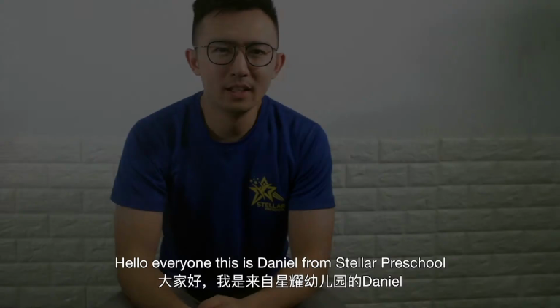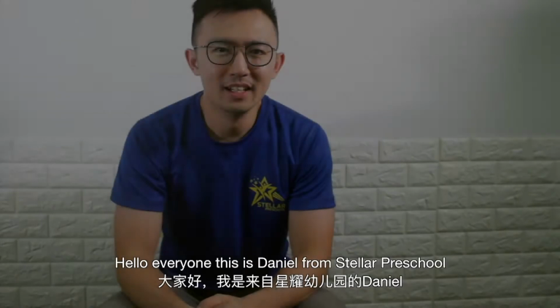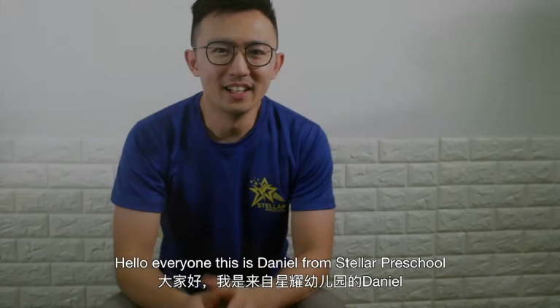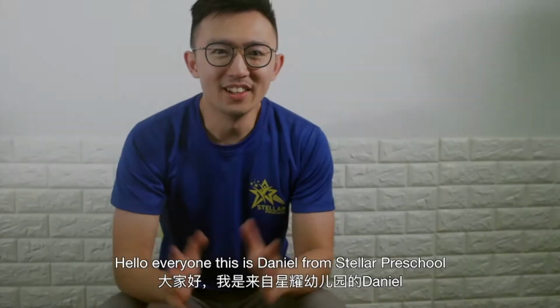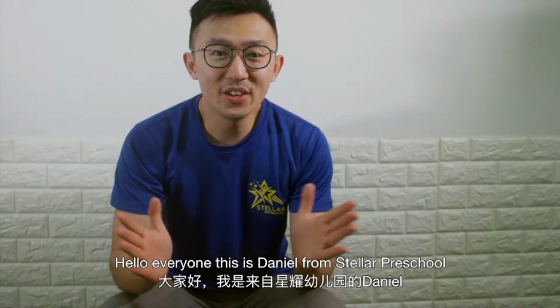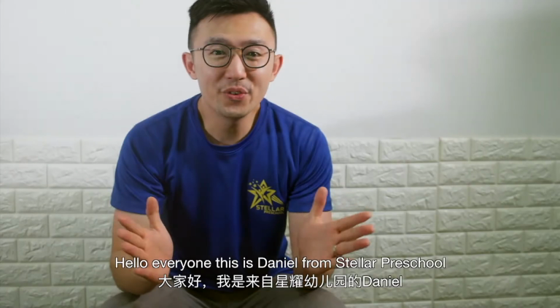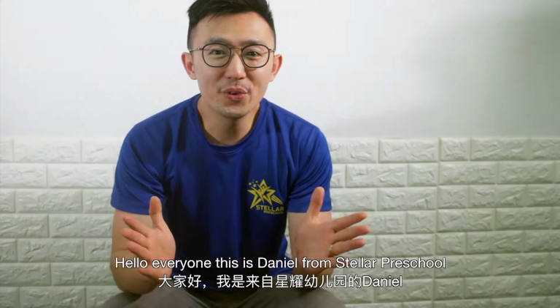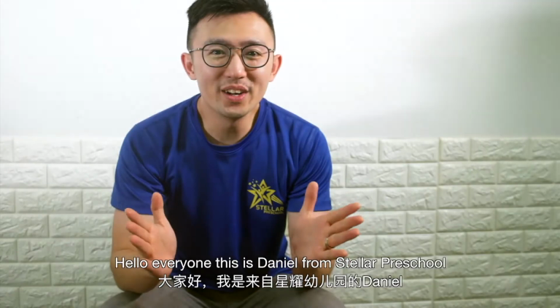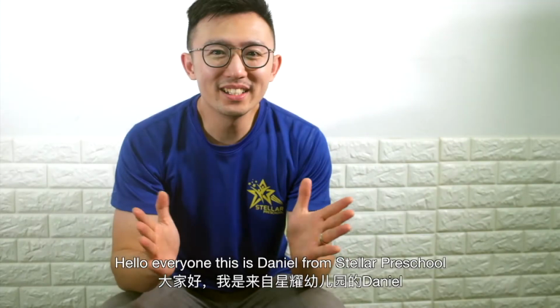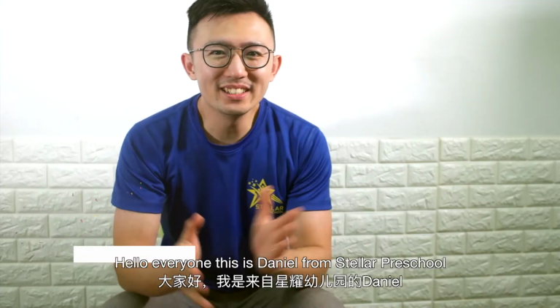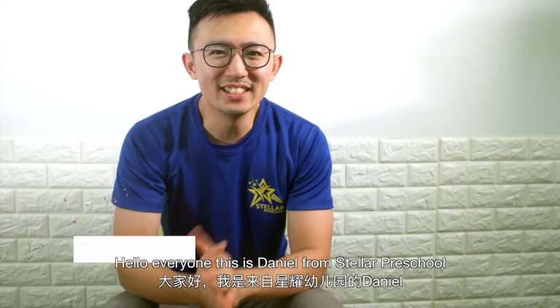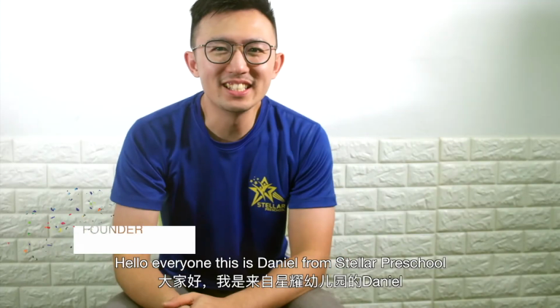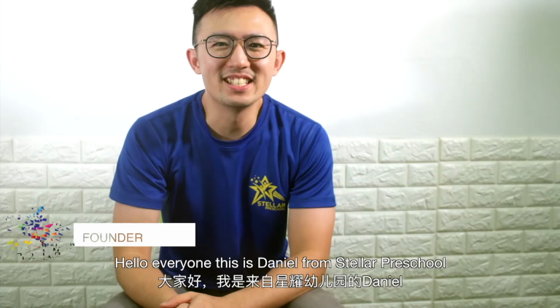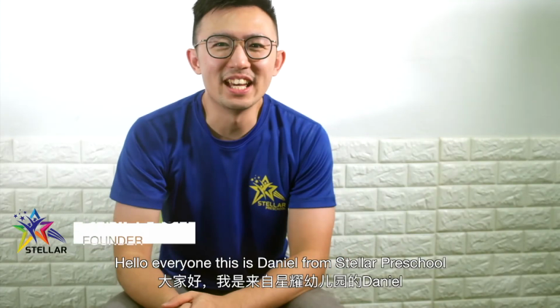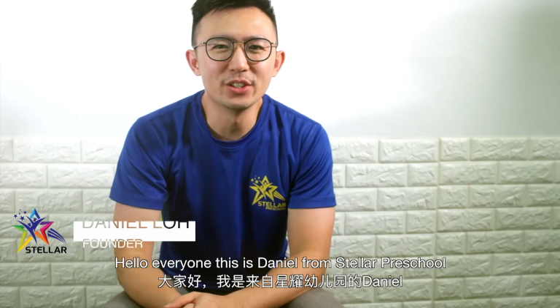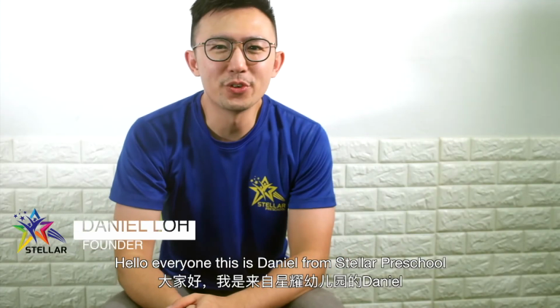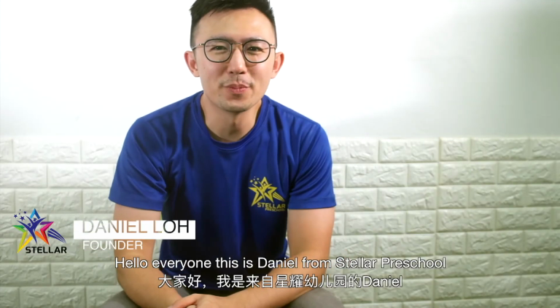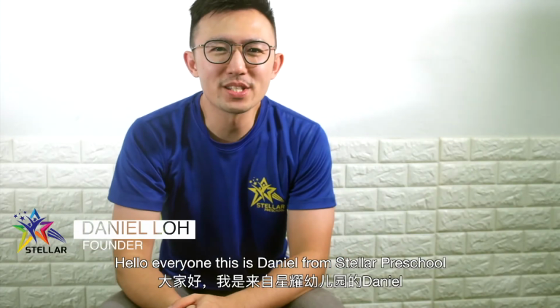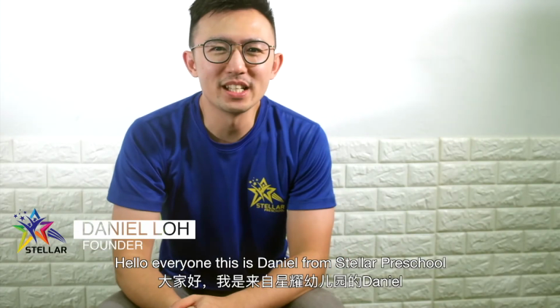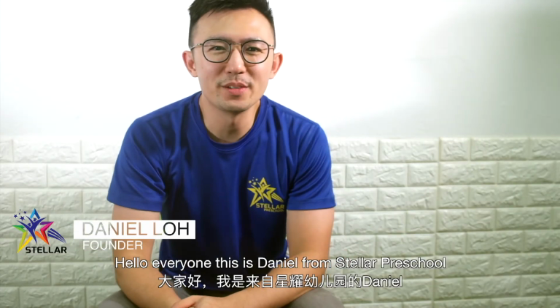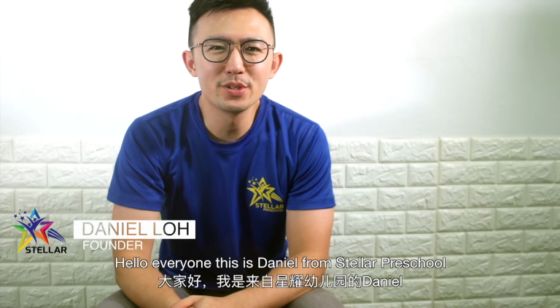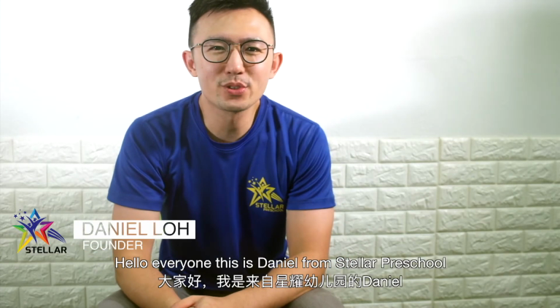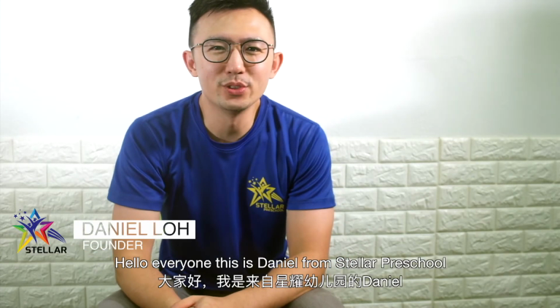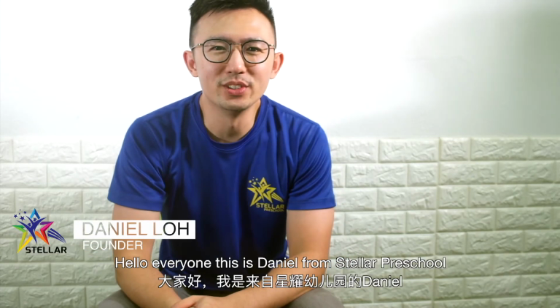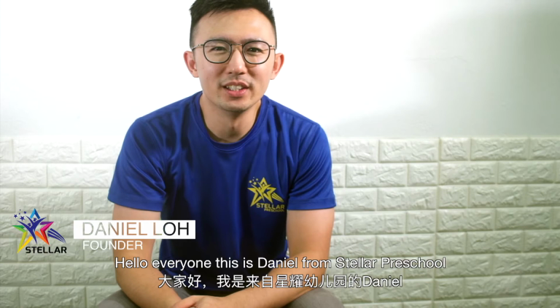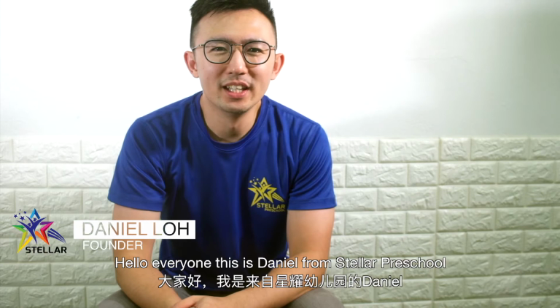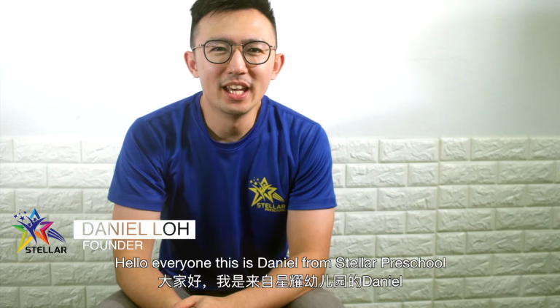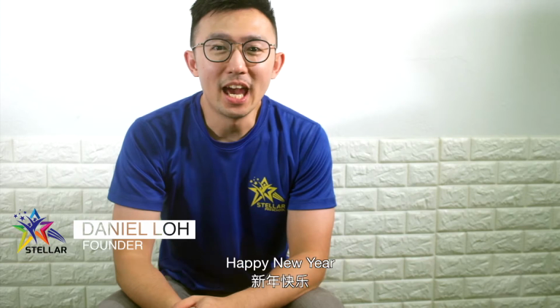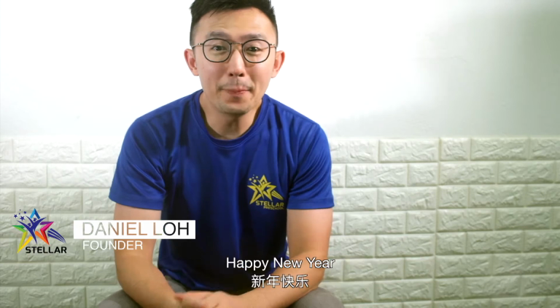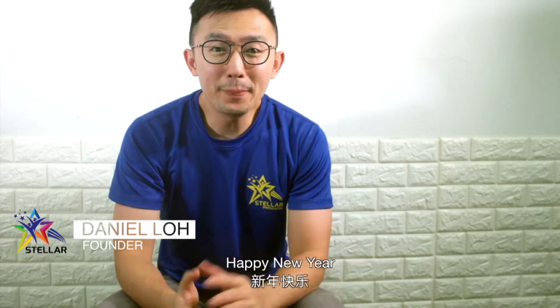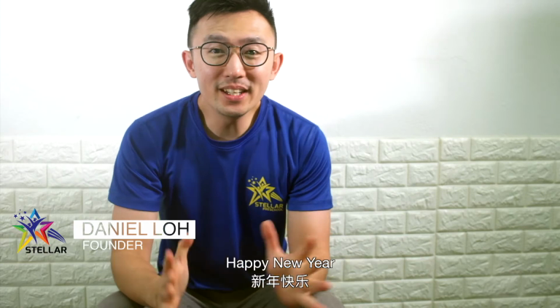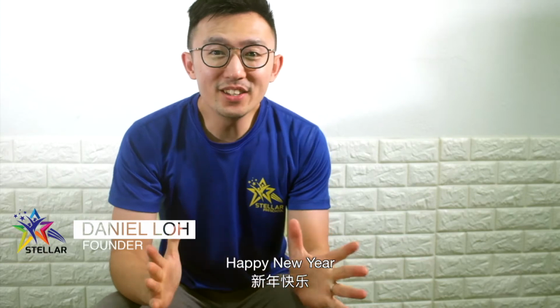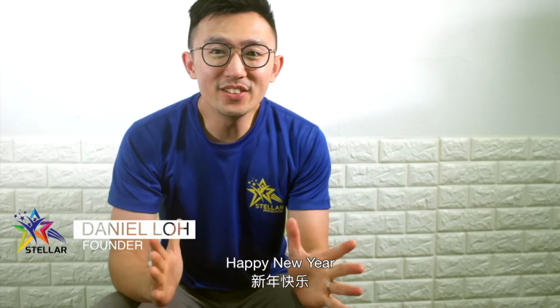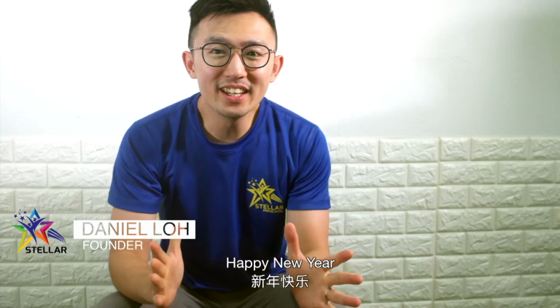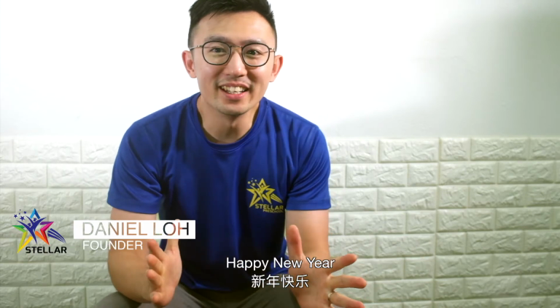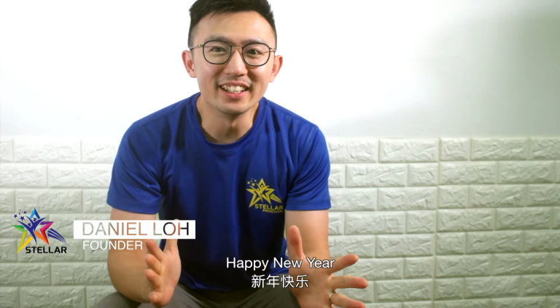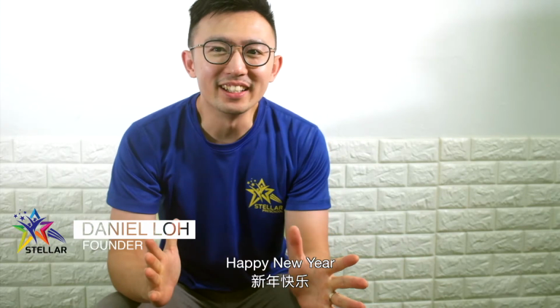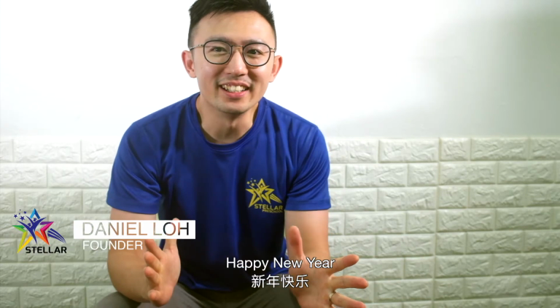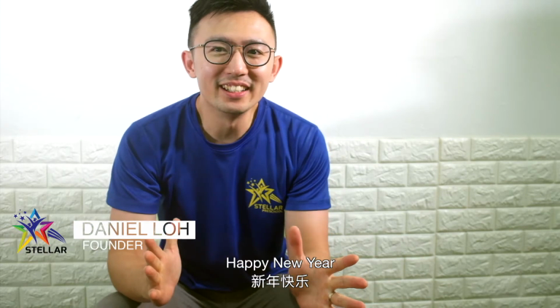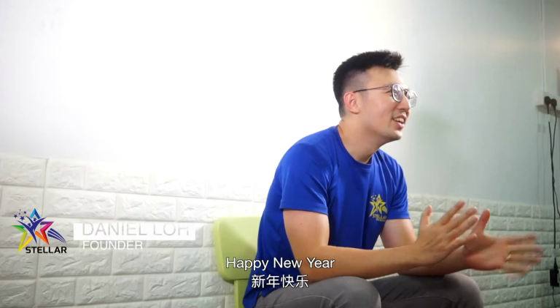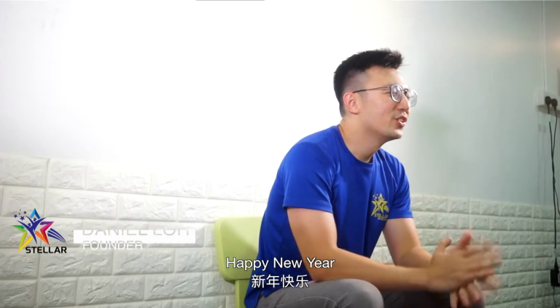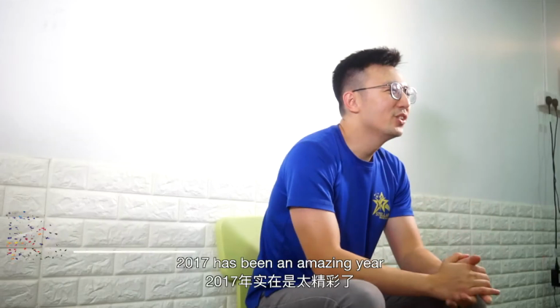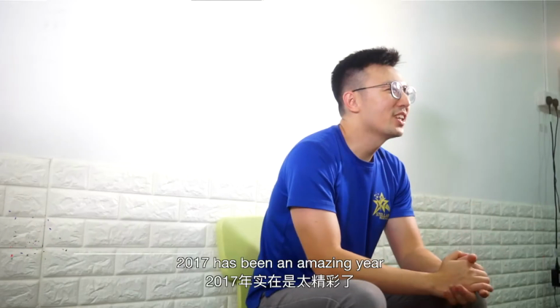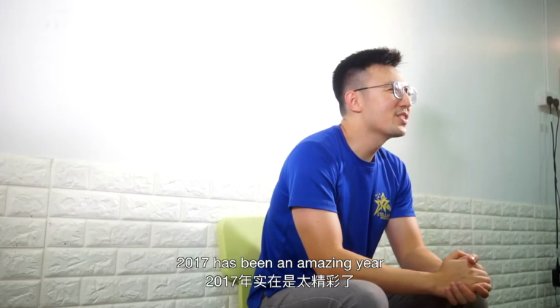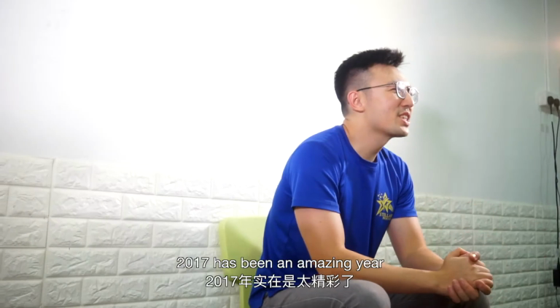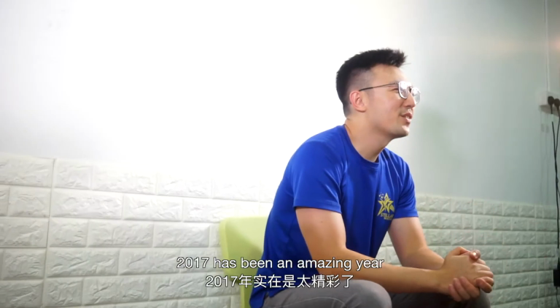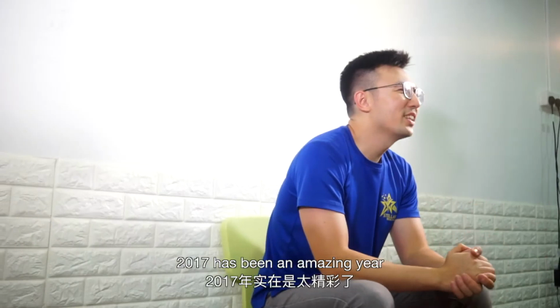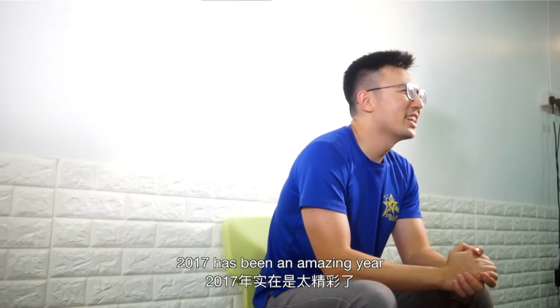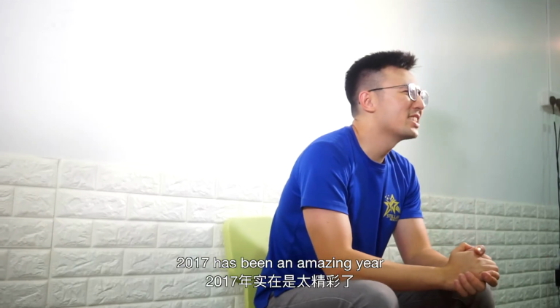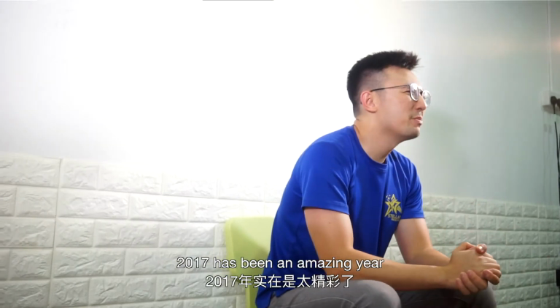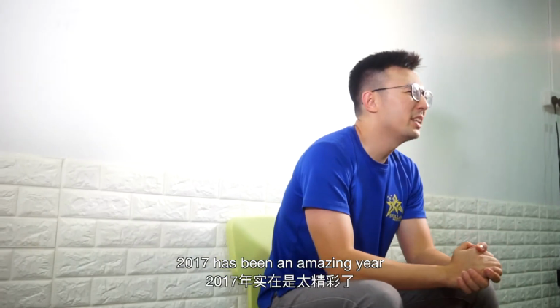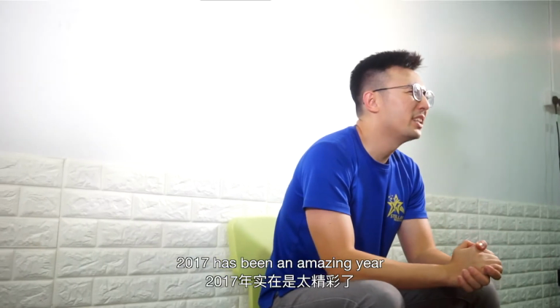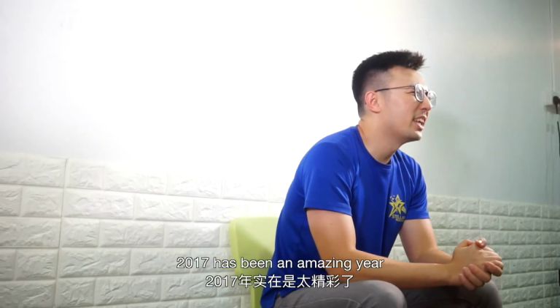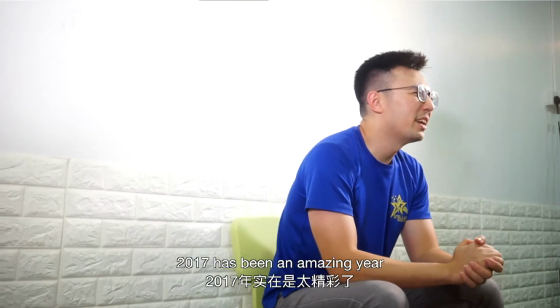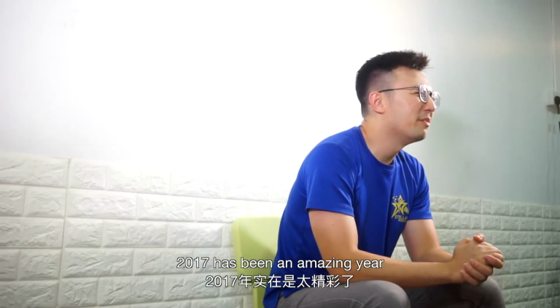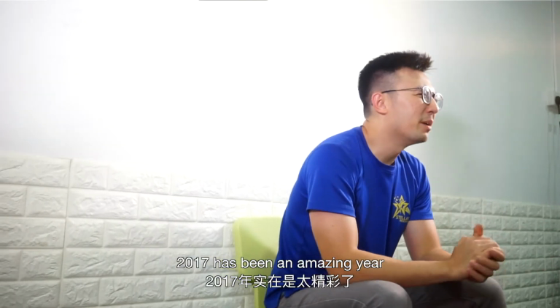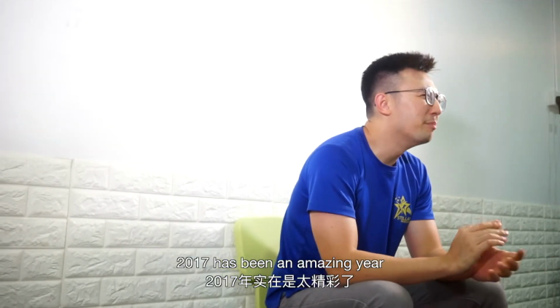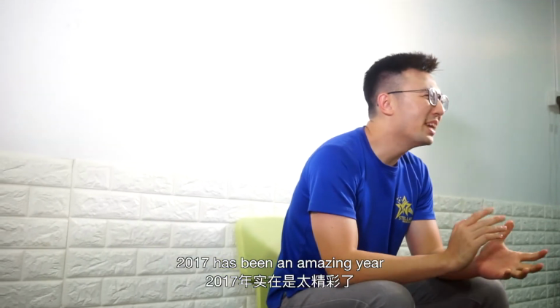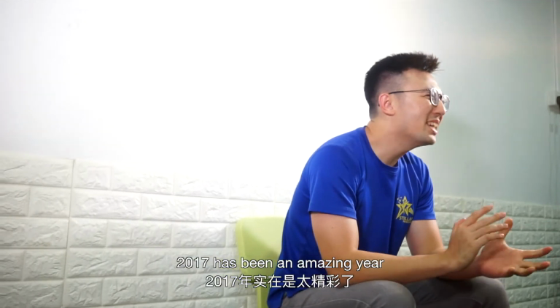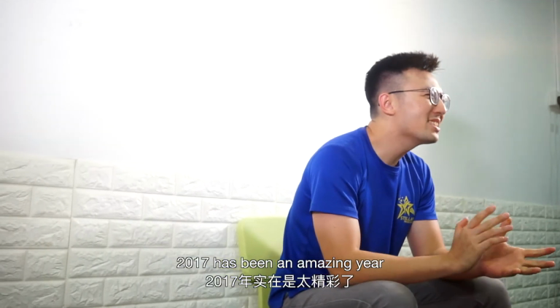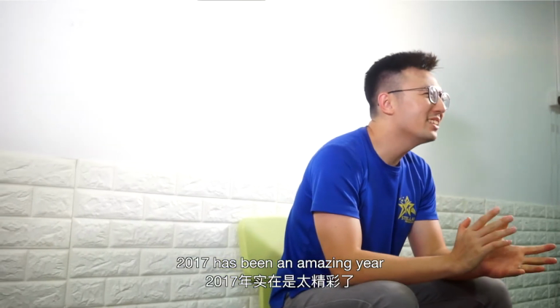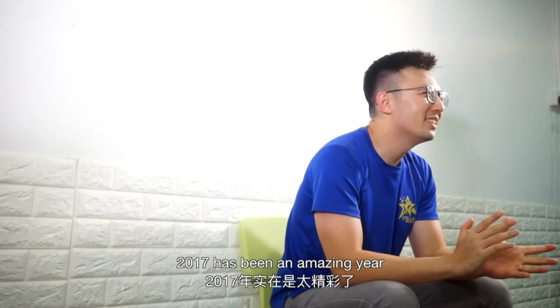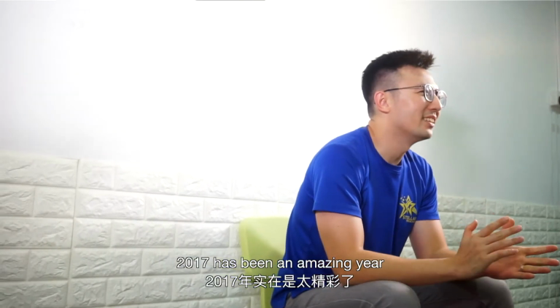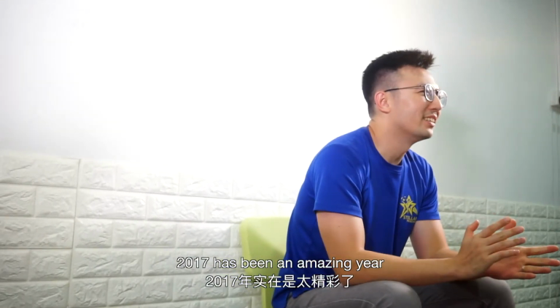Hello everyone, this is Daniel from Stellar Preschool. Happy New Year! 2017 has been an amazing year.